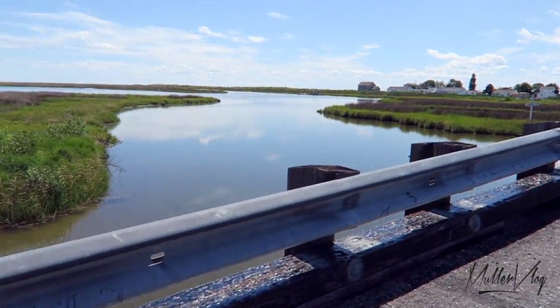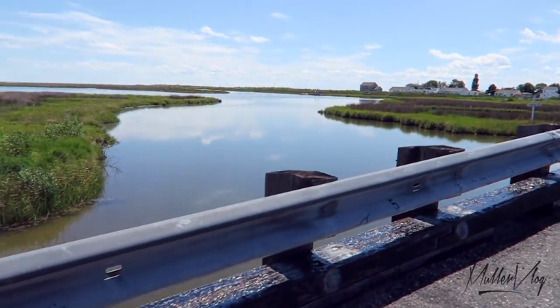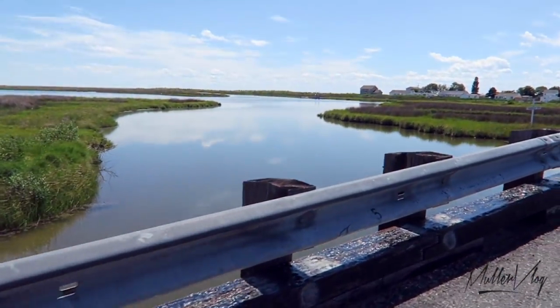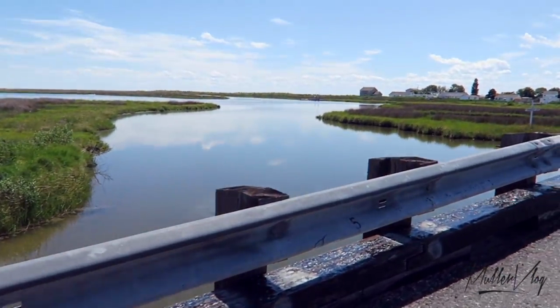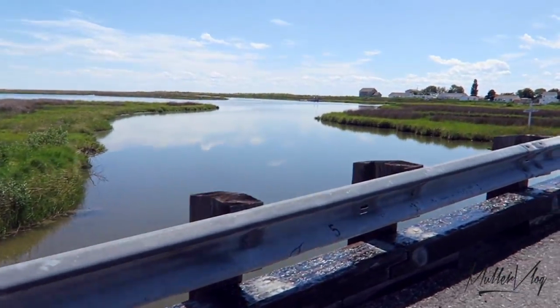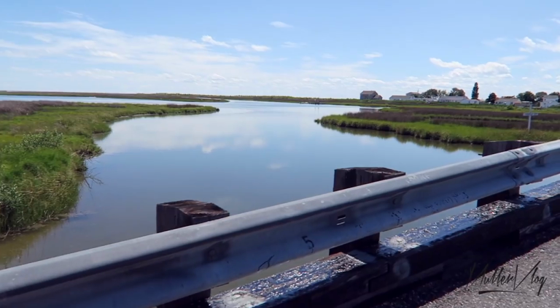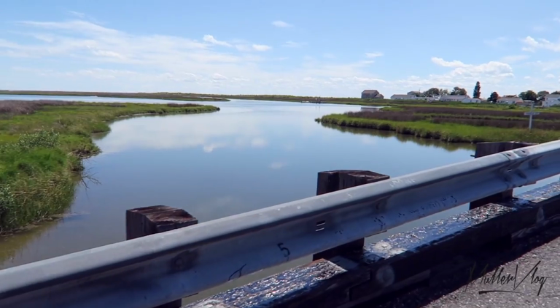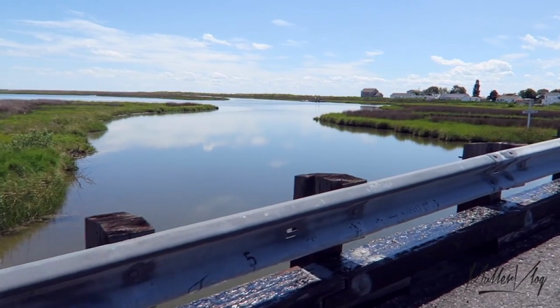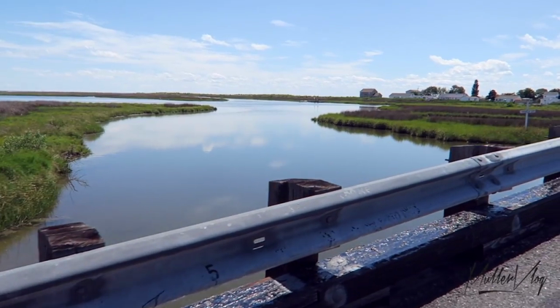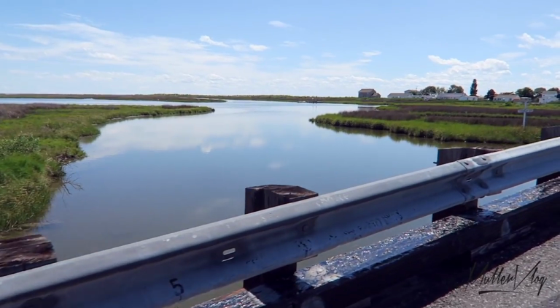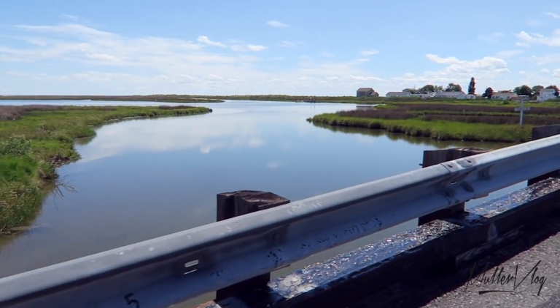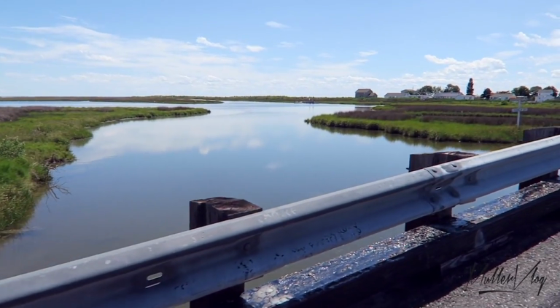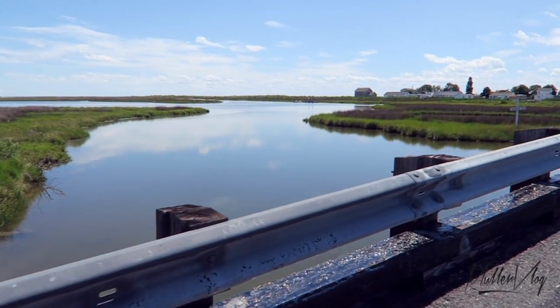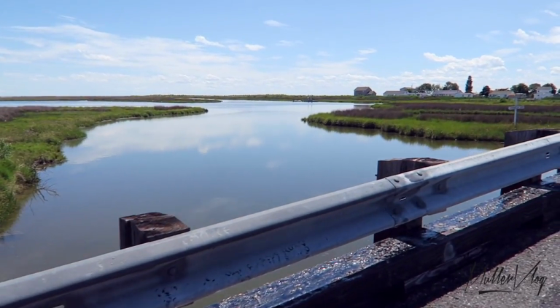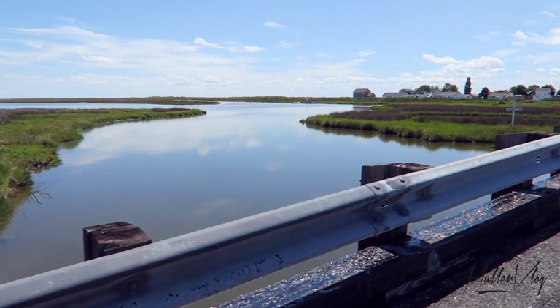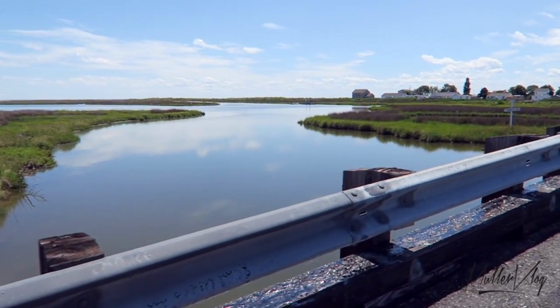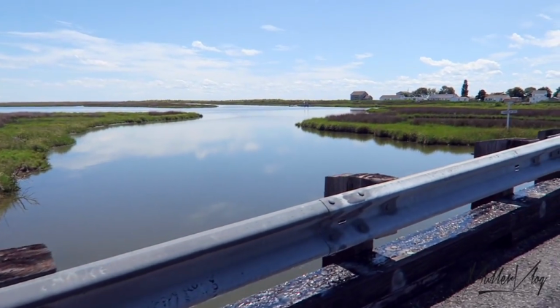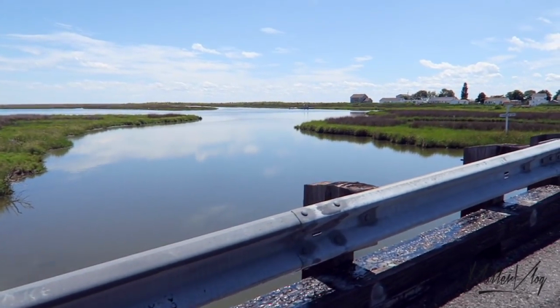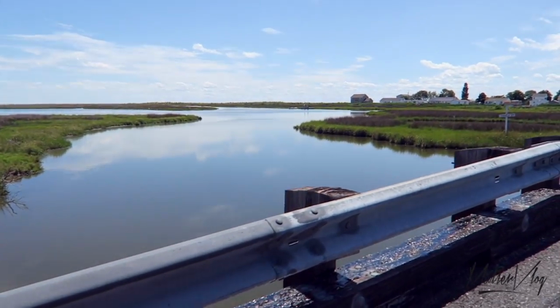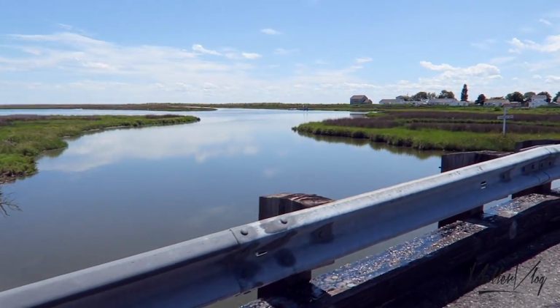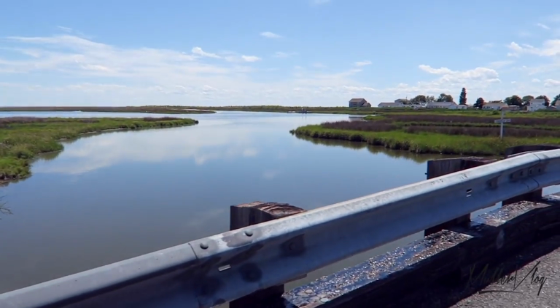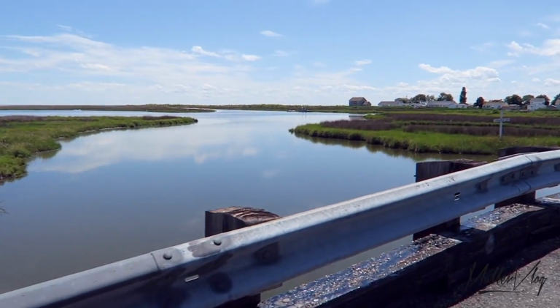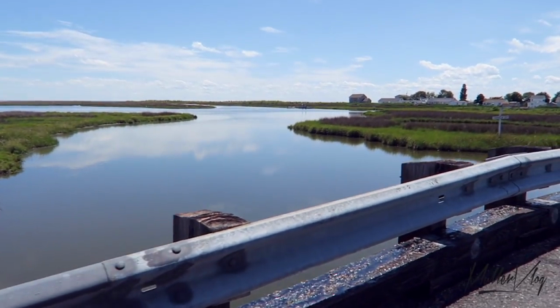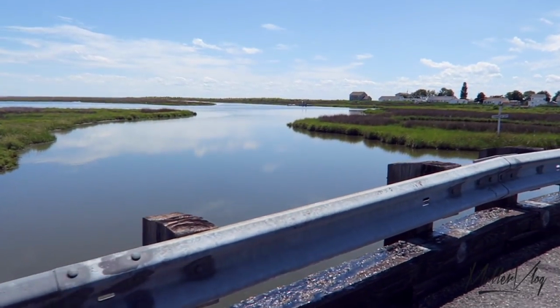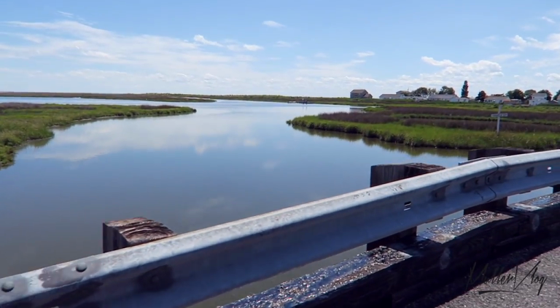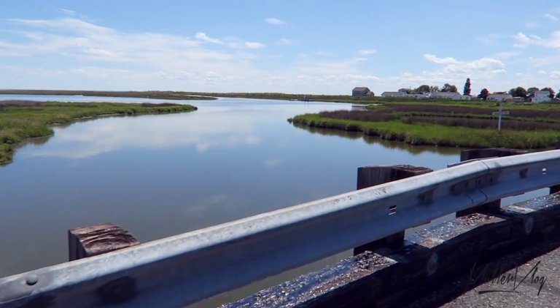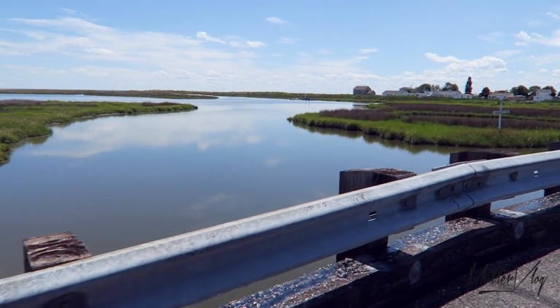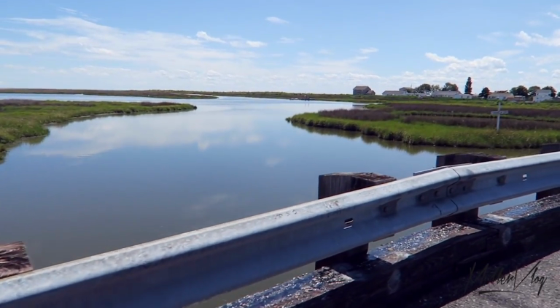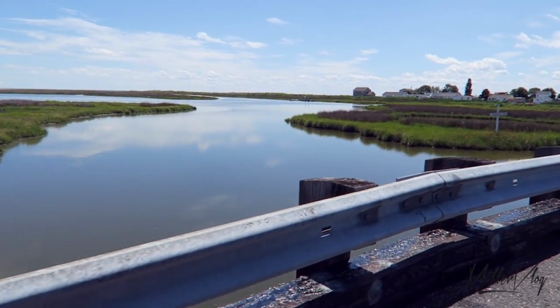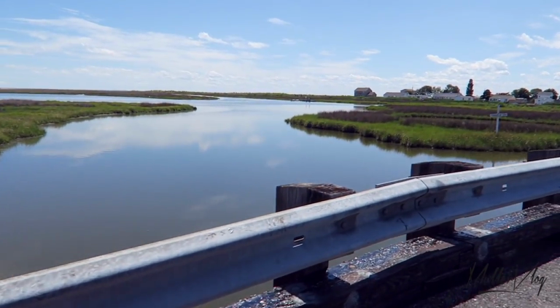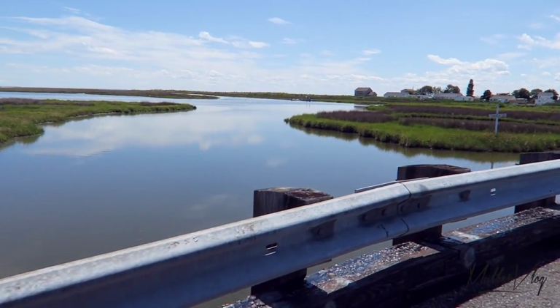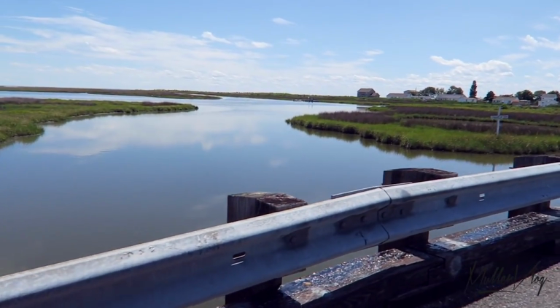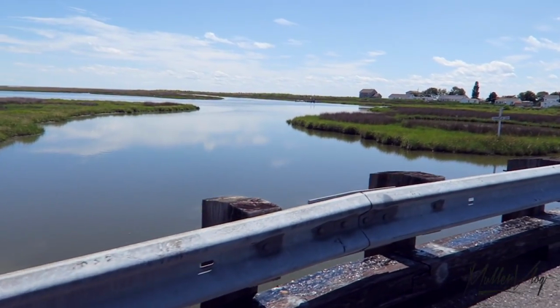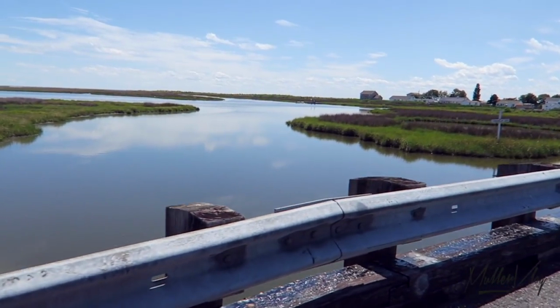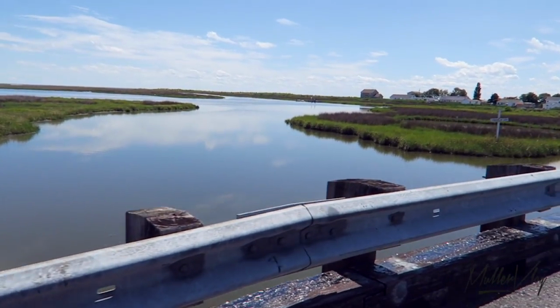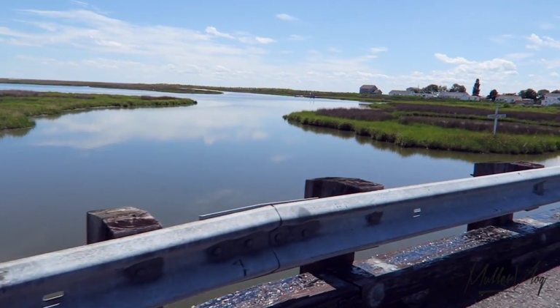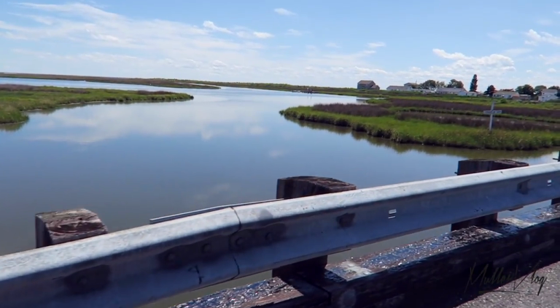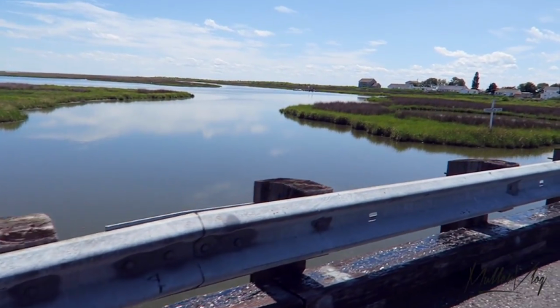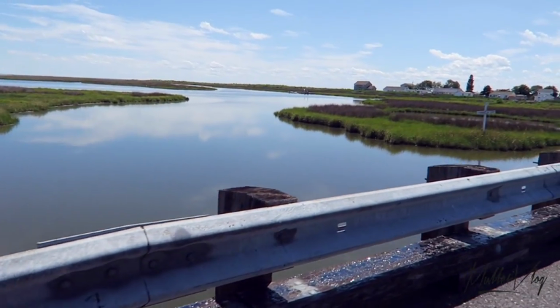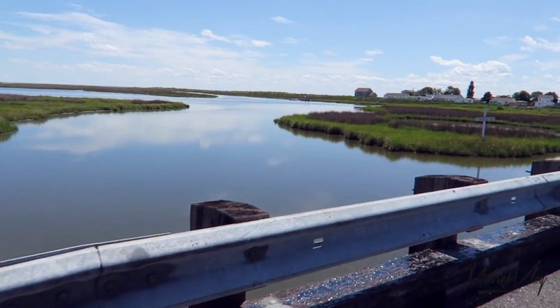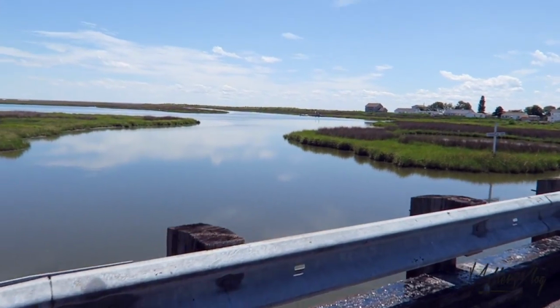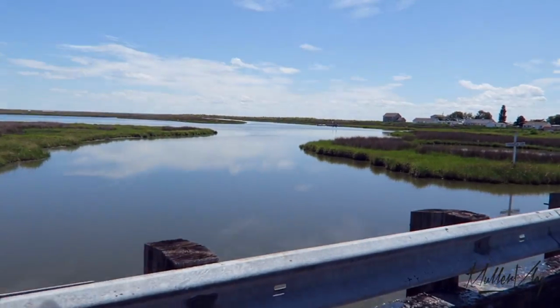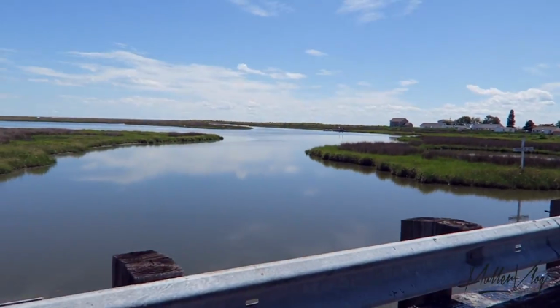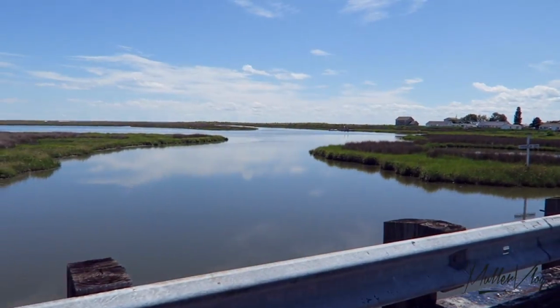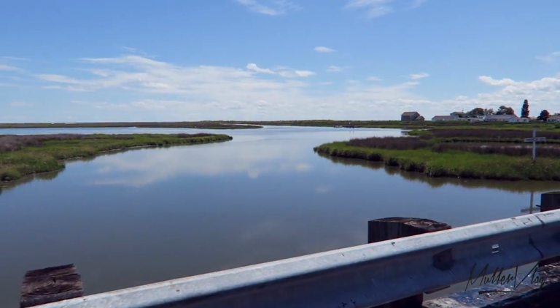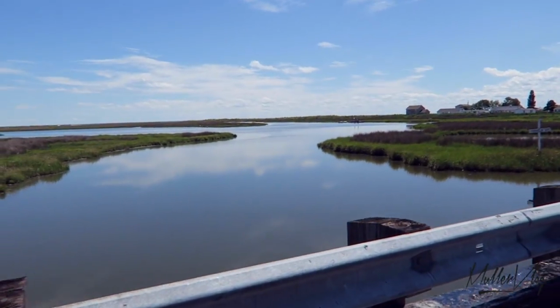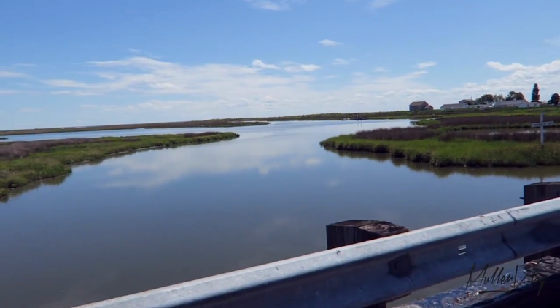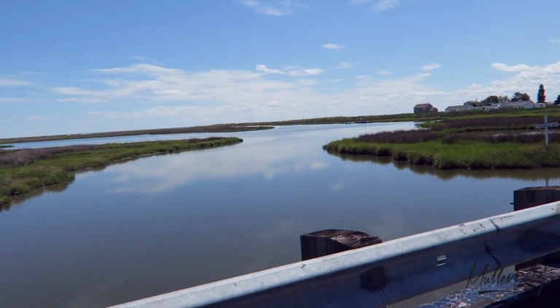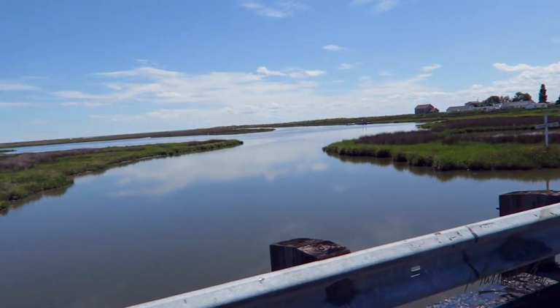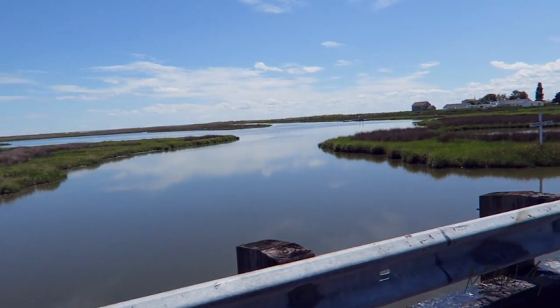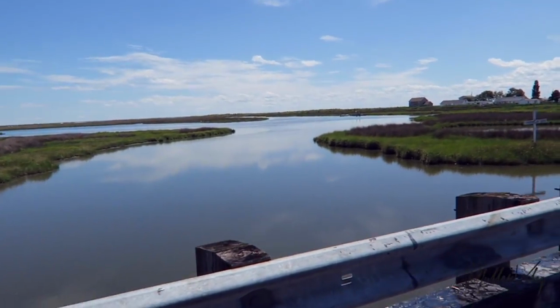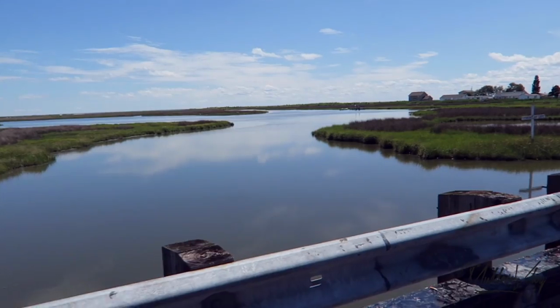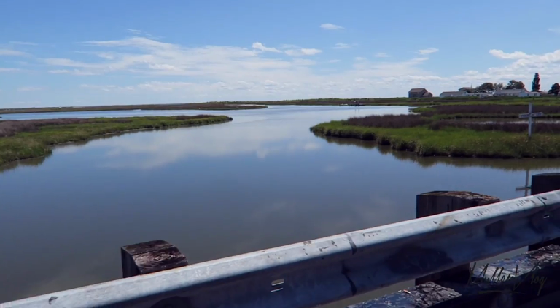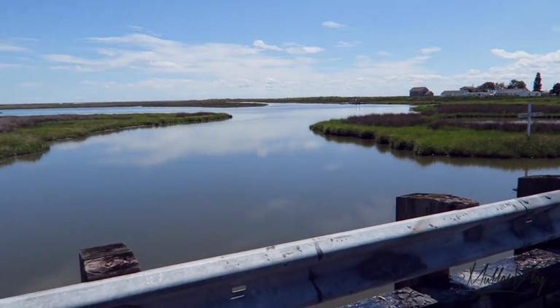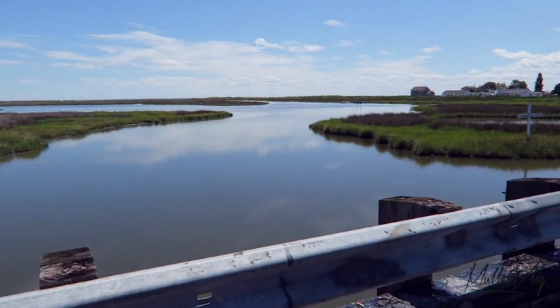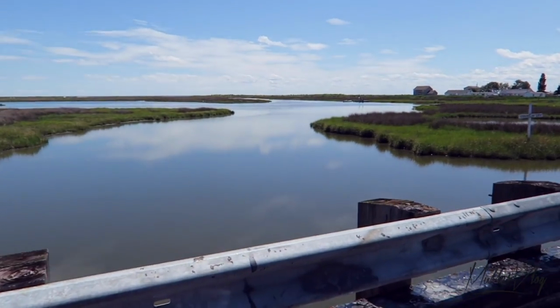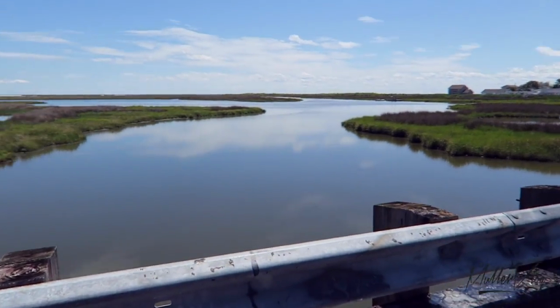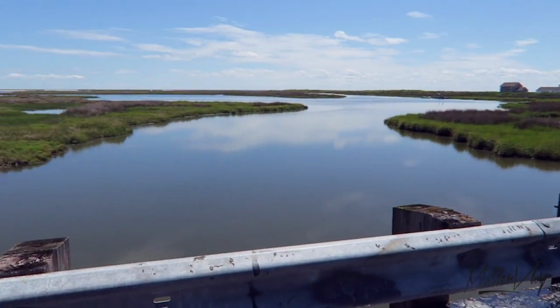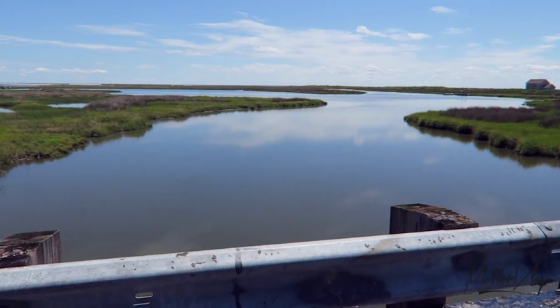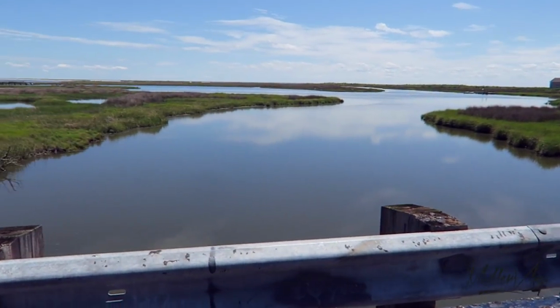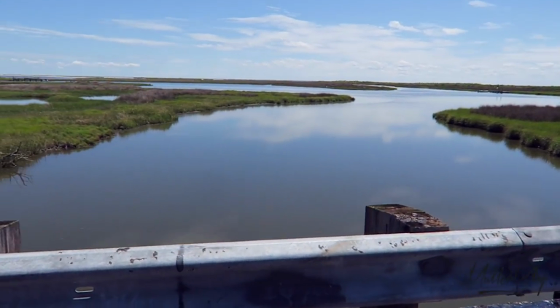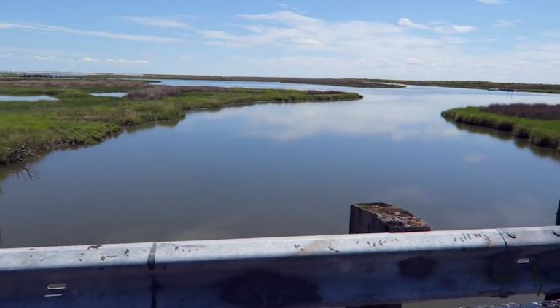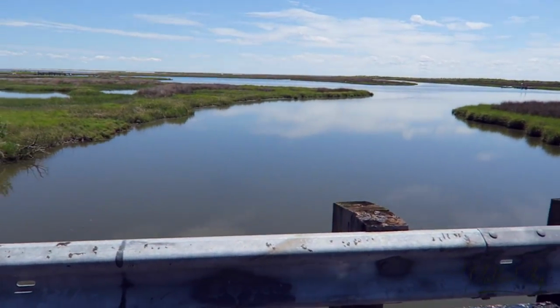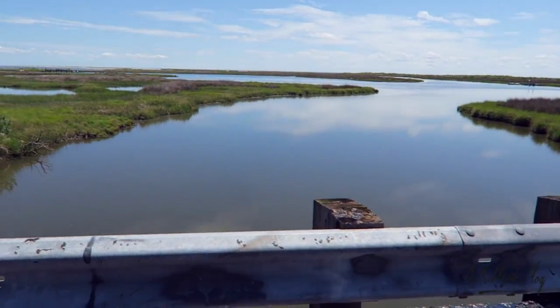This is the highest point on Tangier, and if you'll notice to the right, you'll see that most of the interior is marshland.